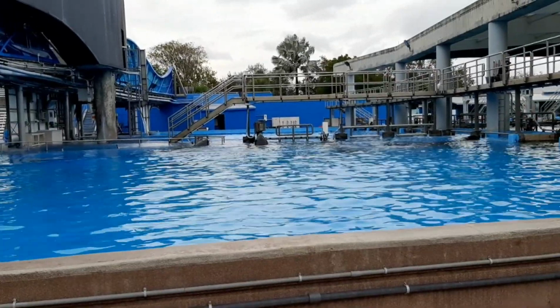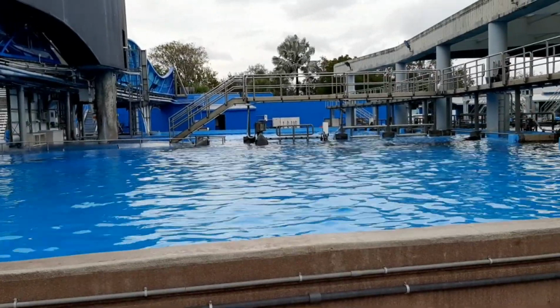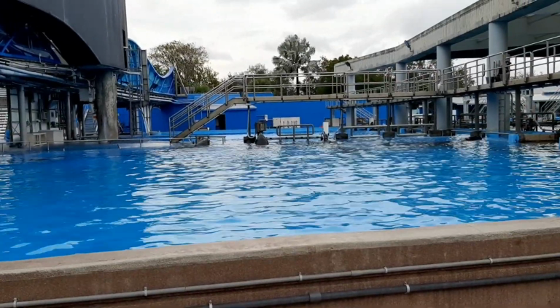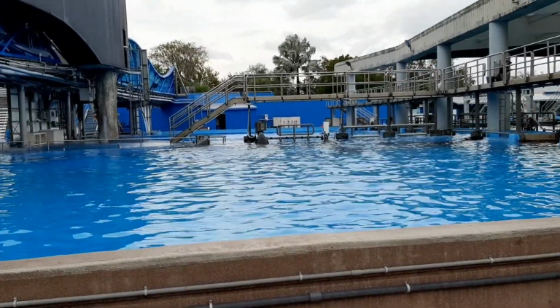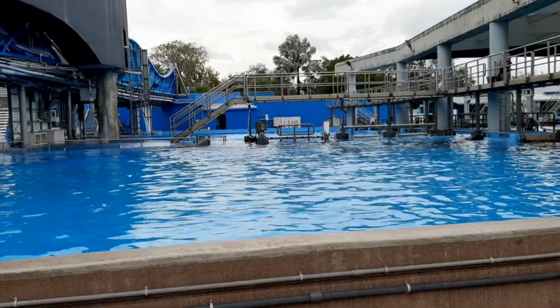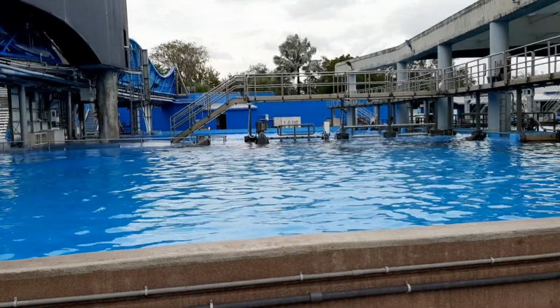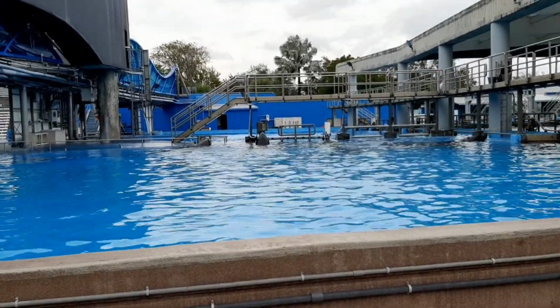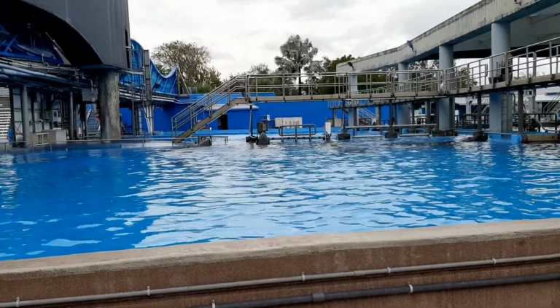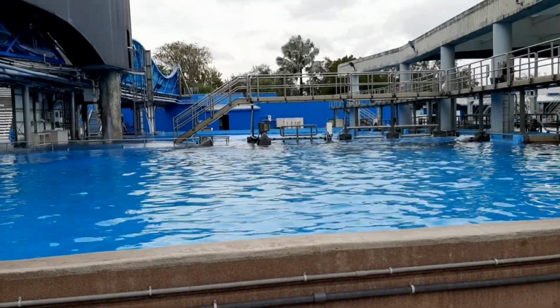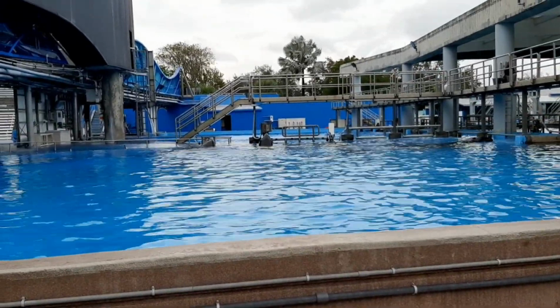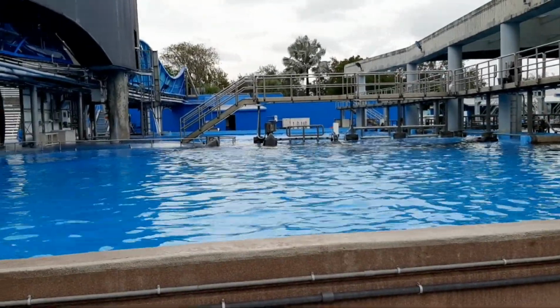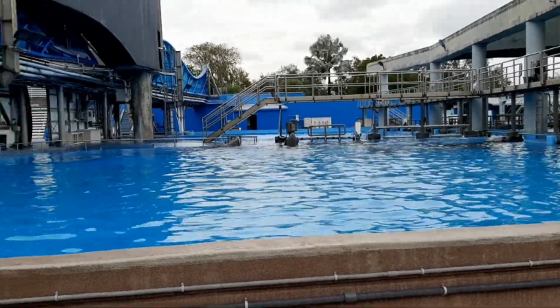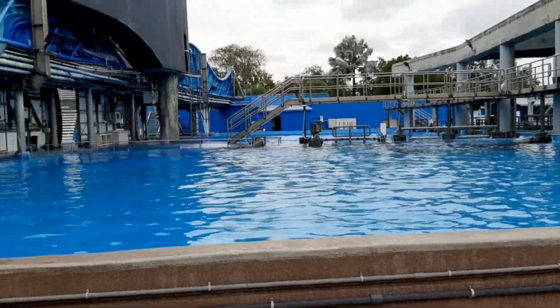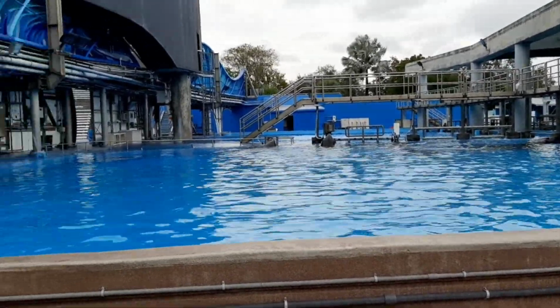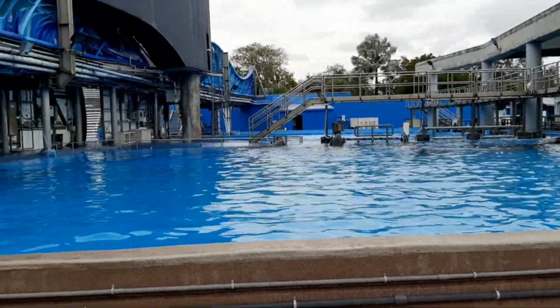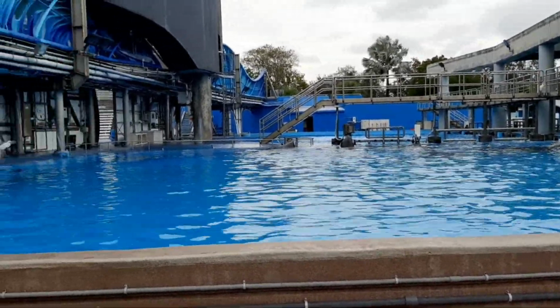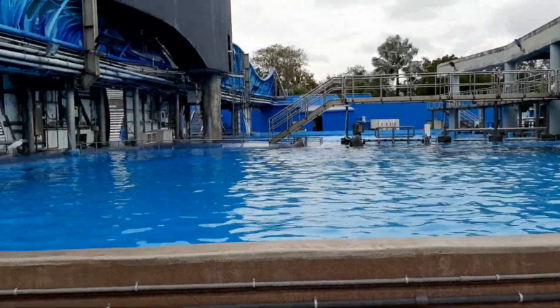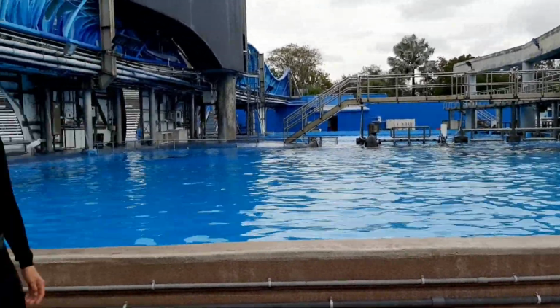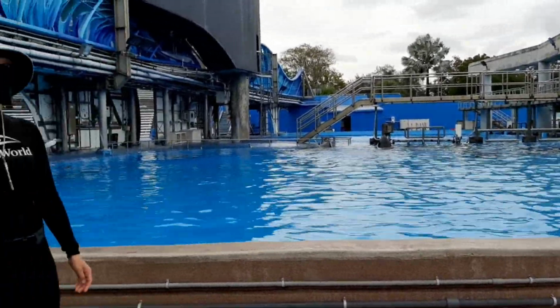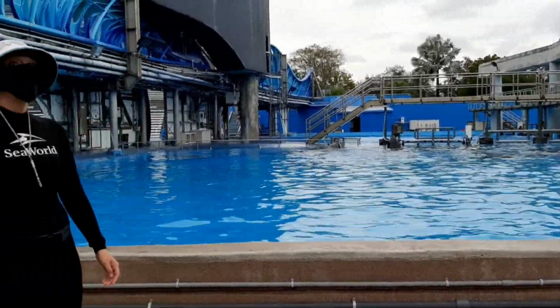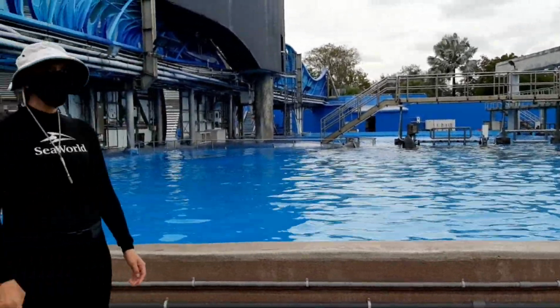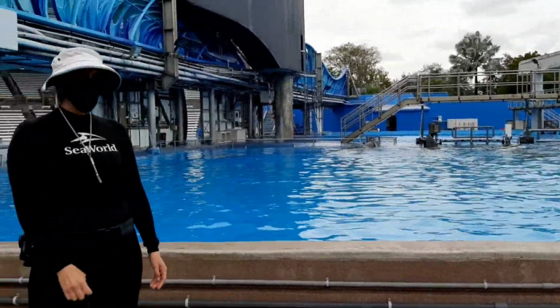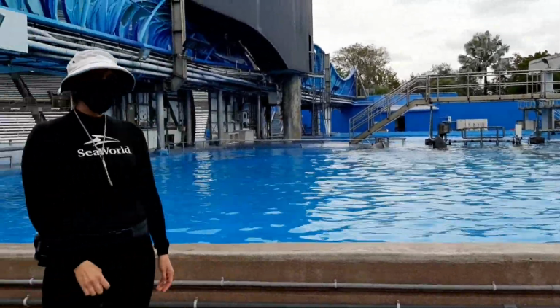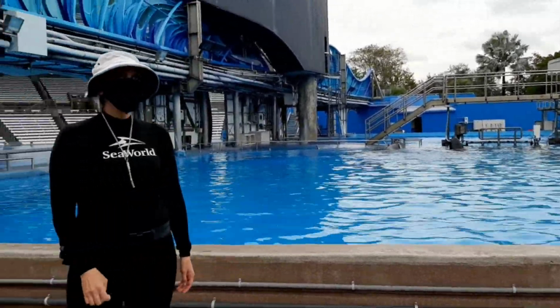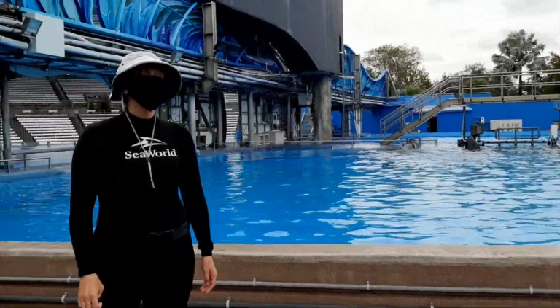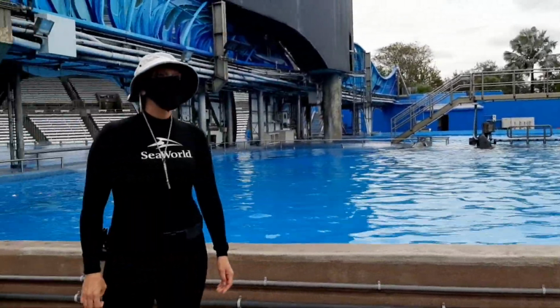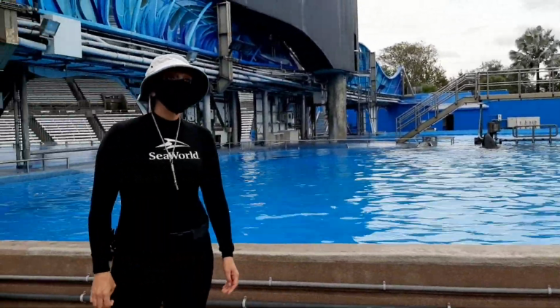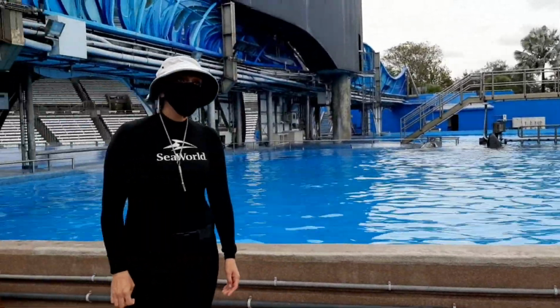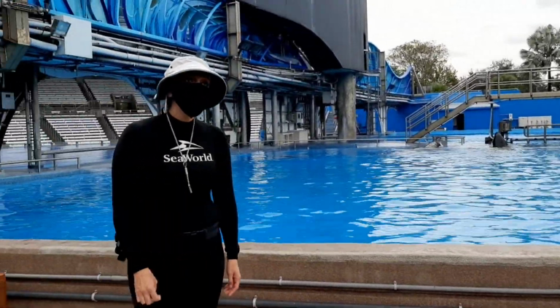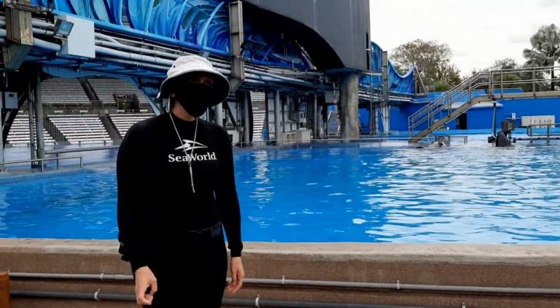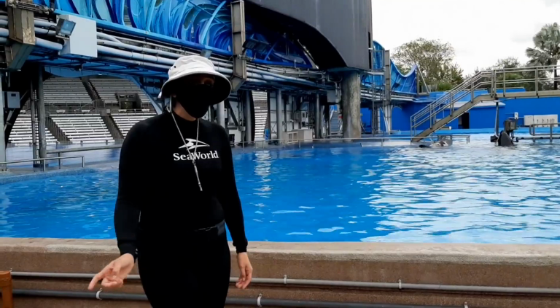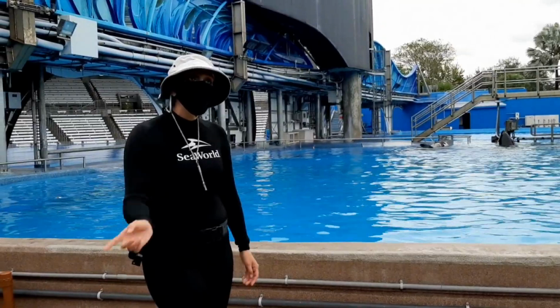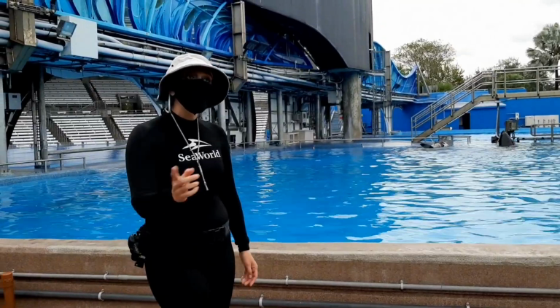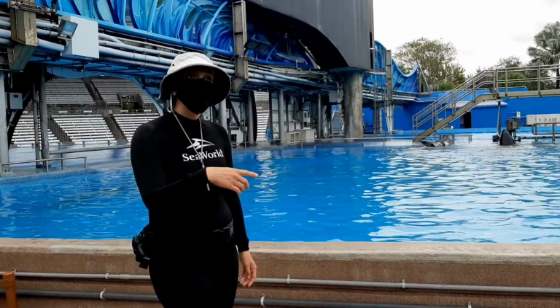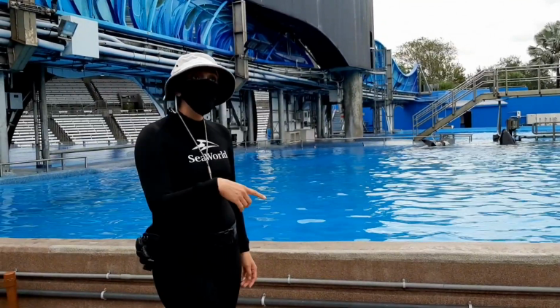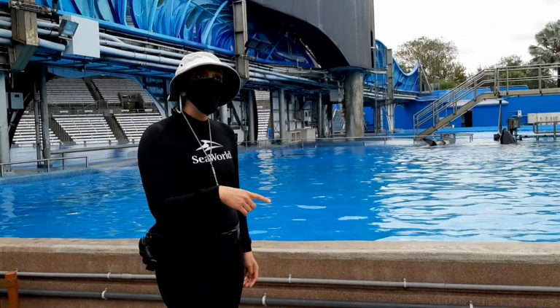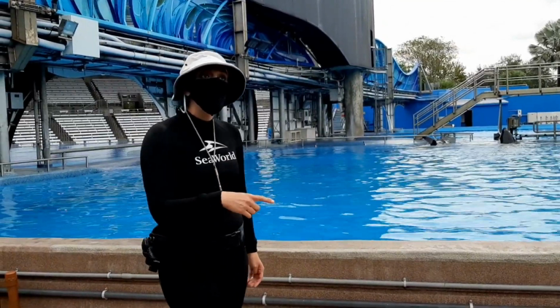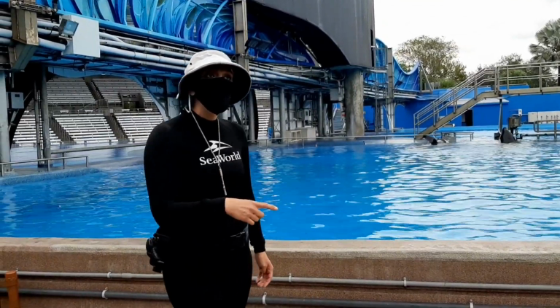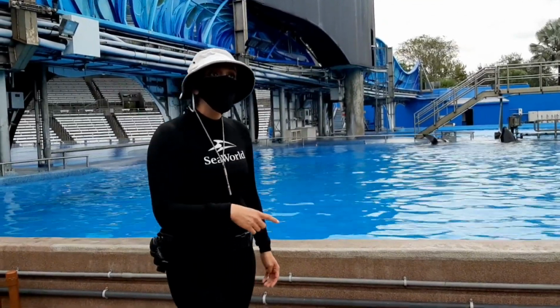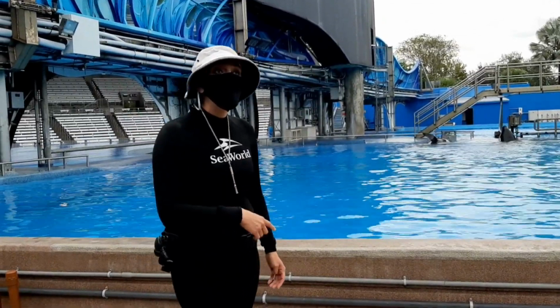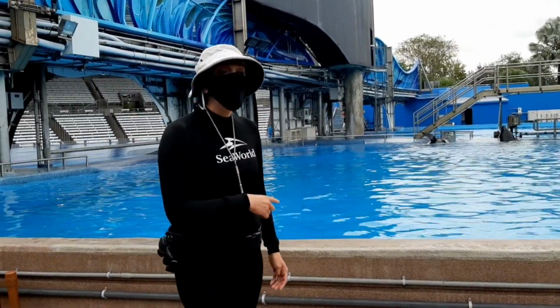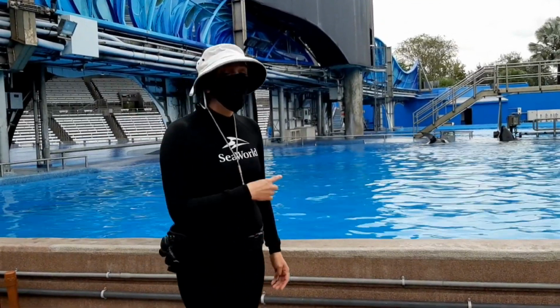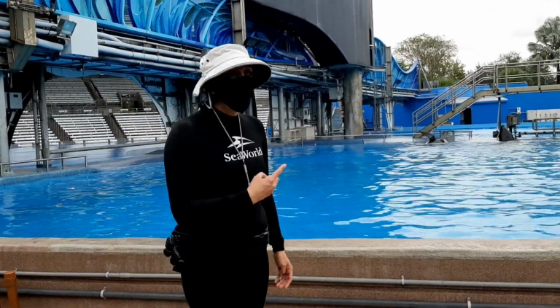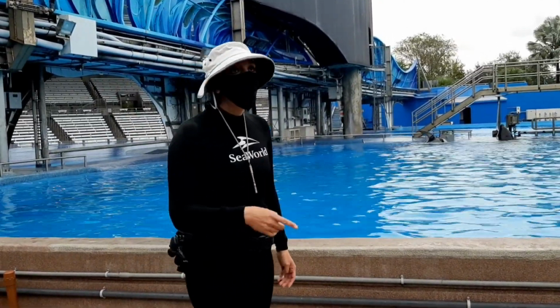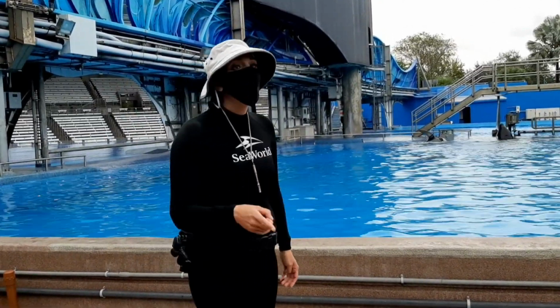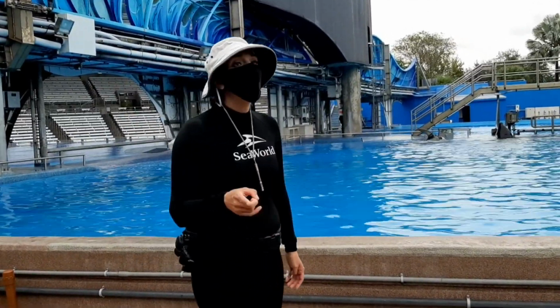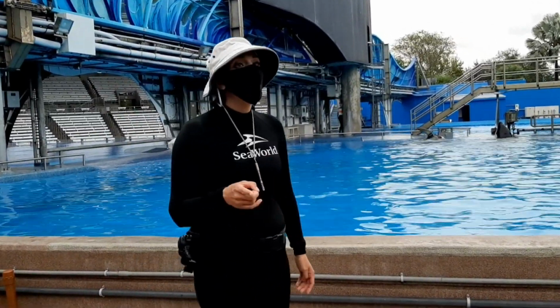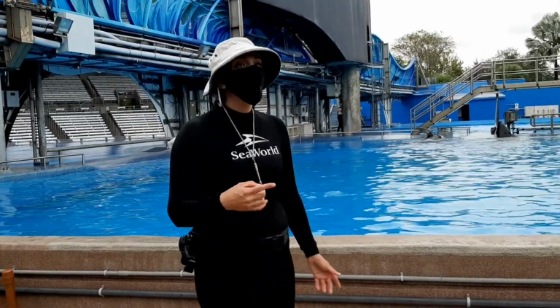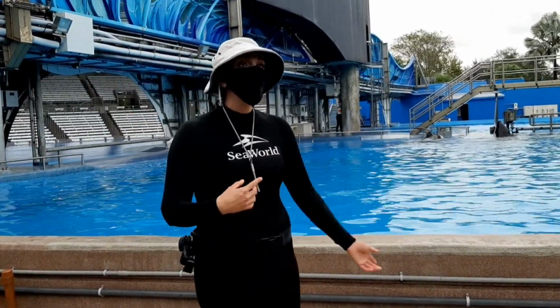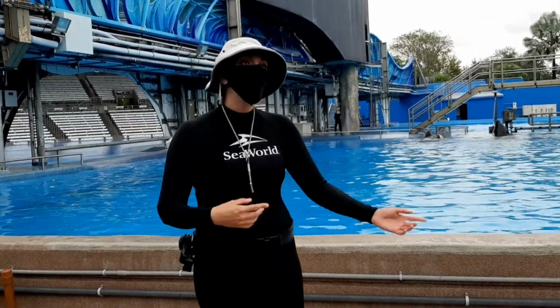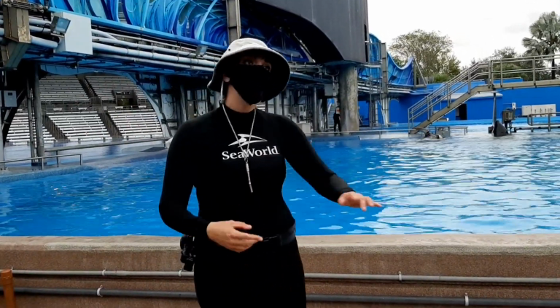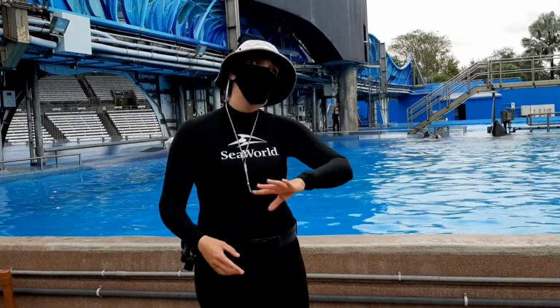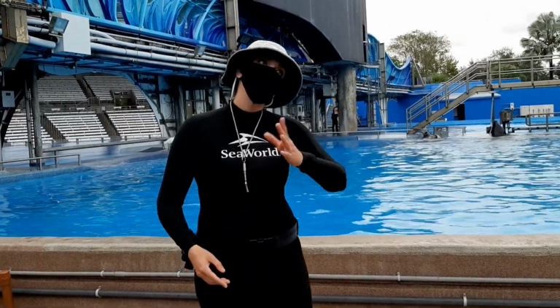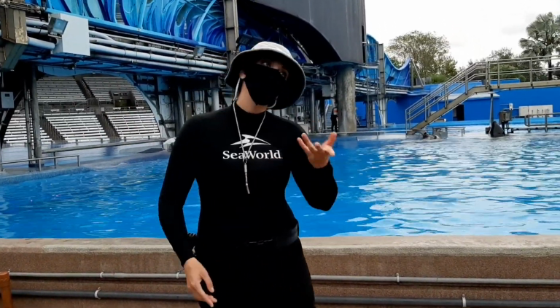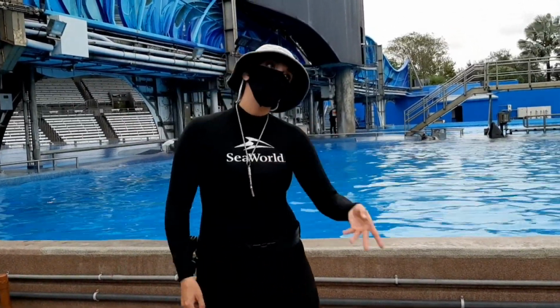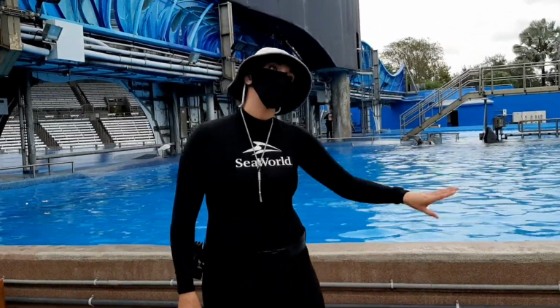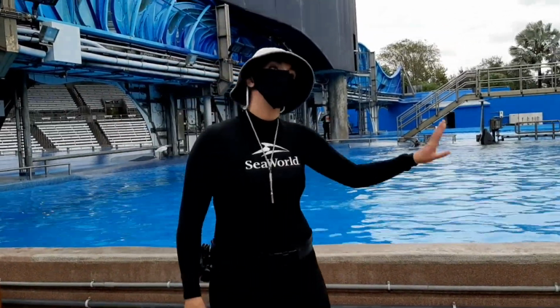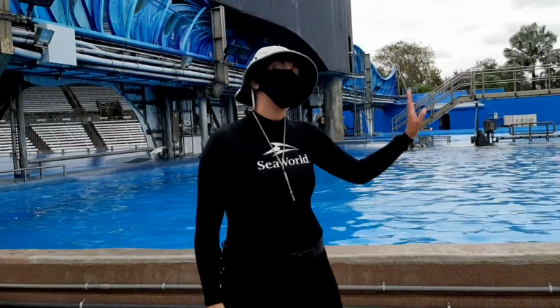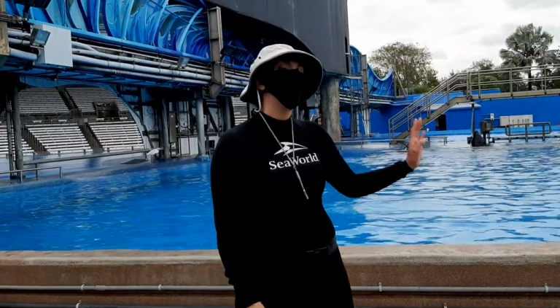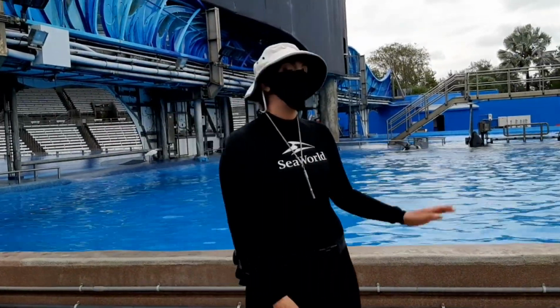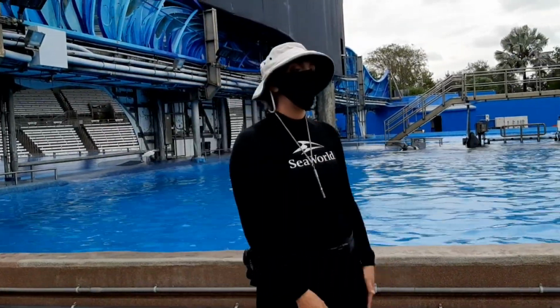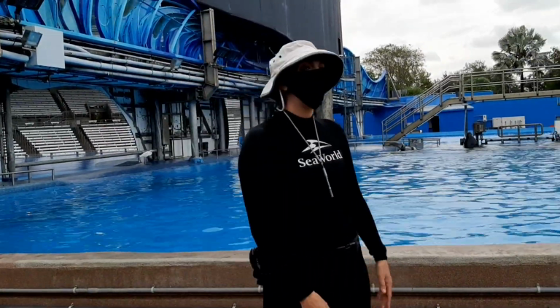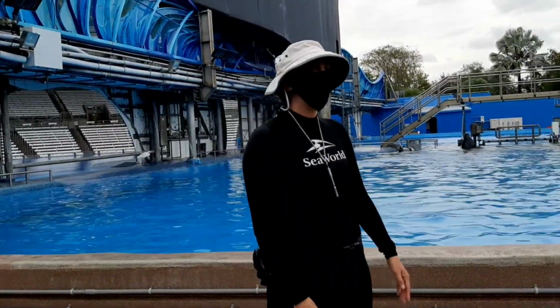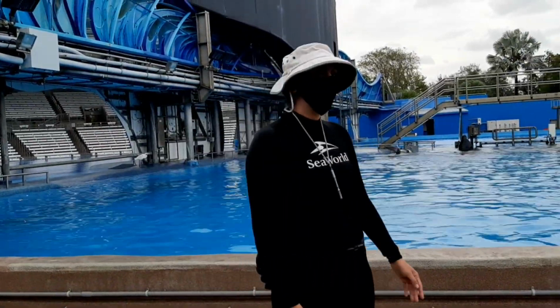How long do killer whales live in general? The average is the 30s to 40s — males tend to live into their 30s and females into their 40s.